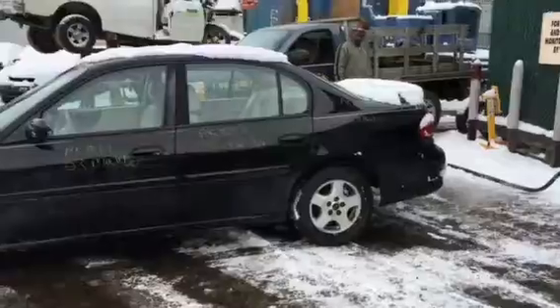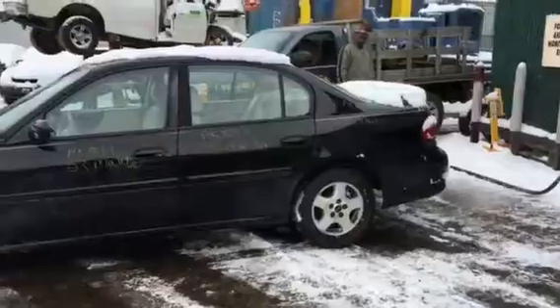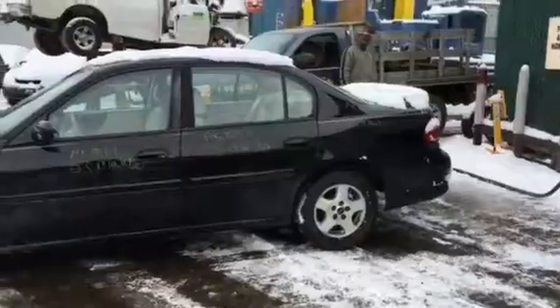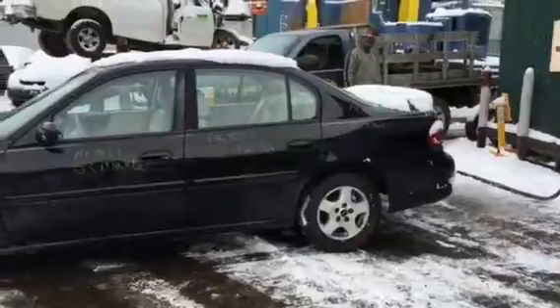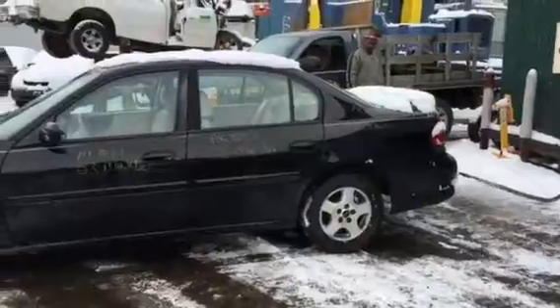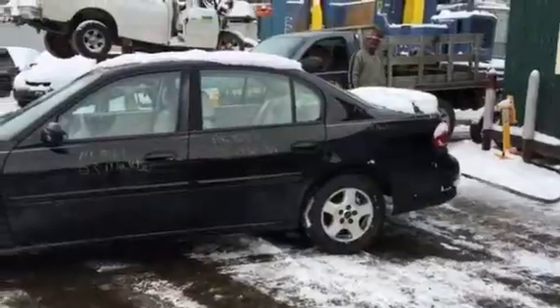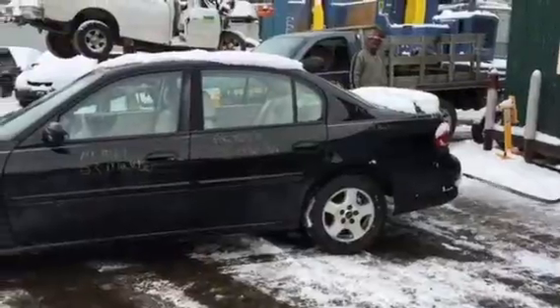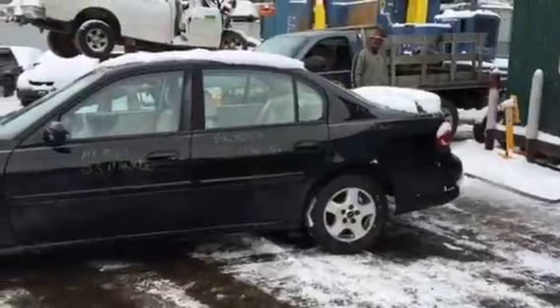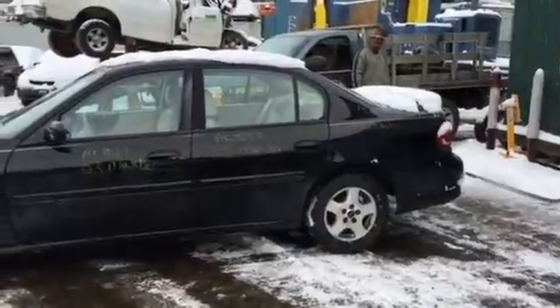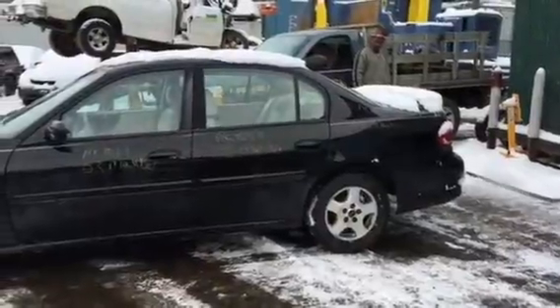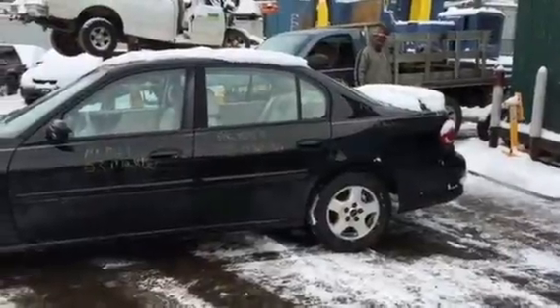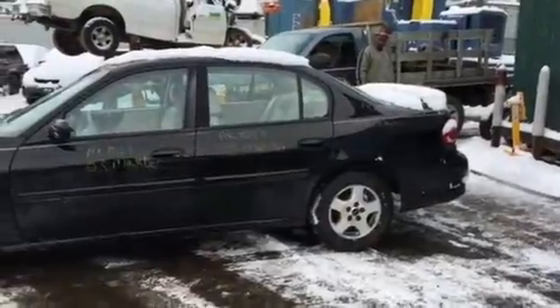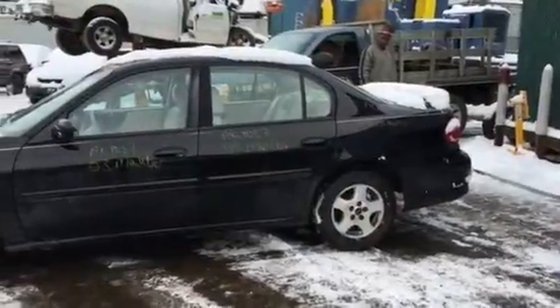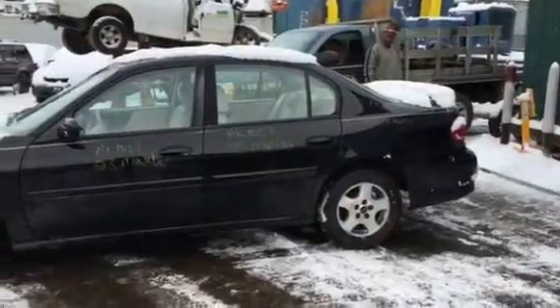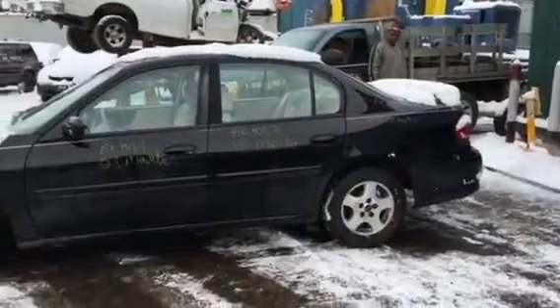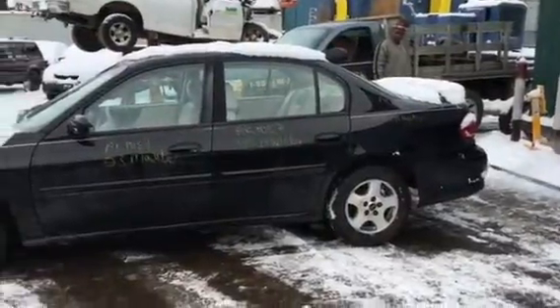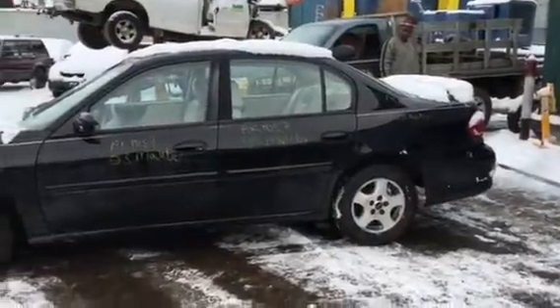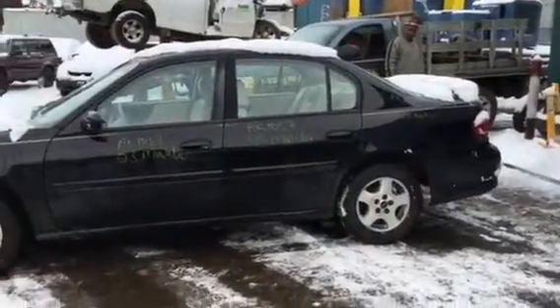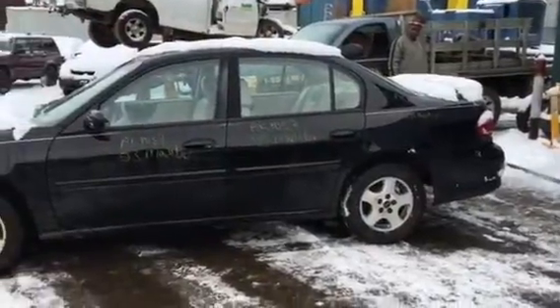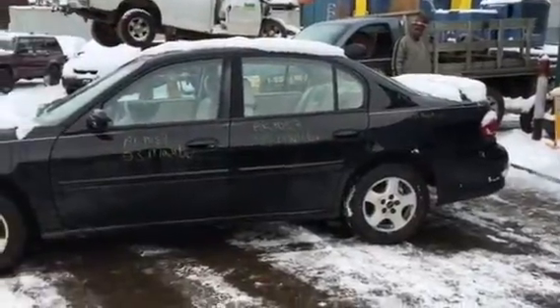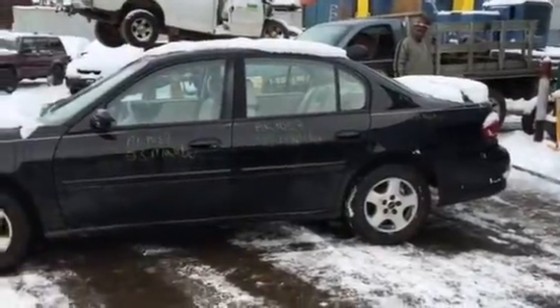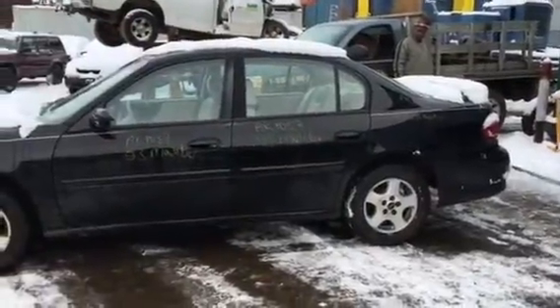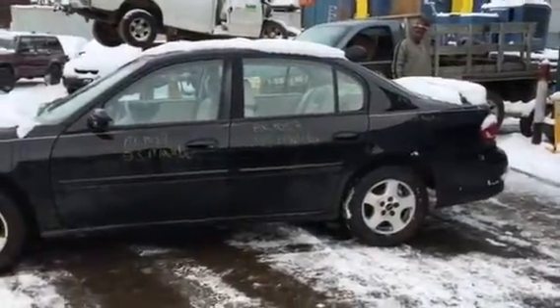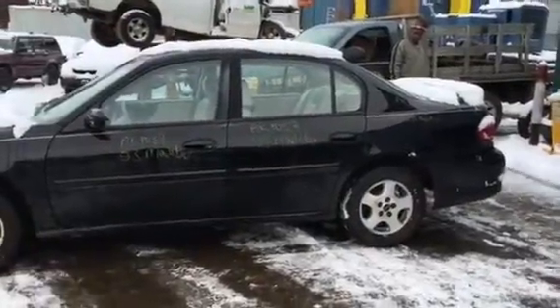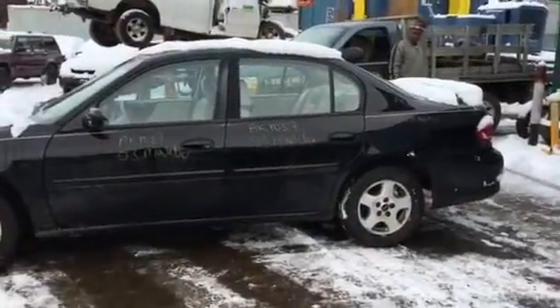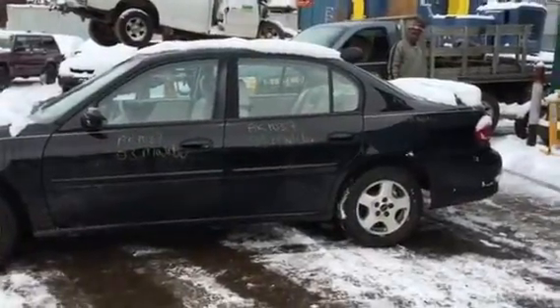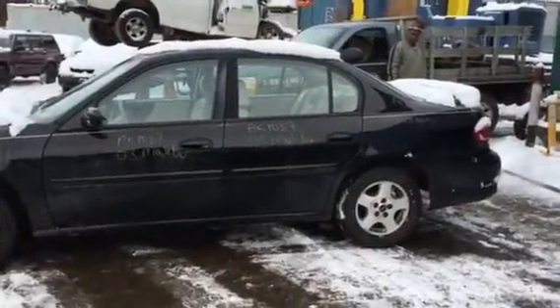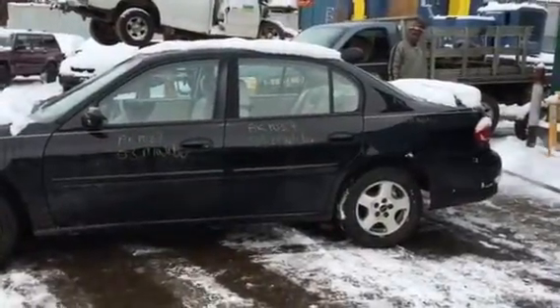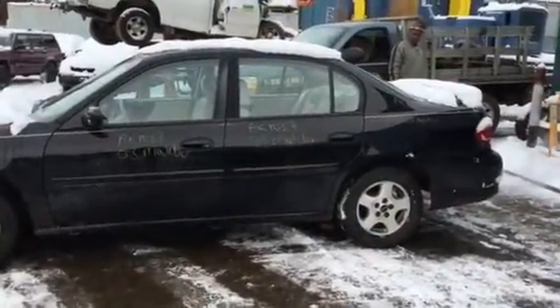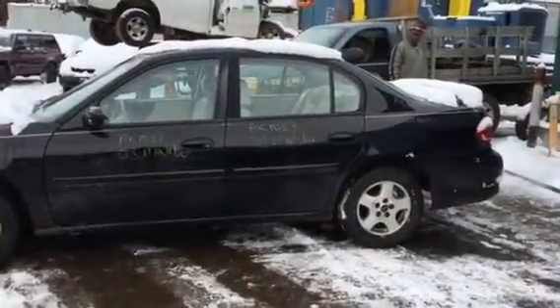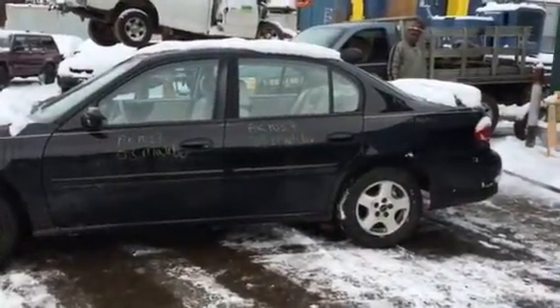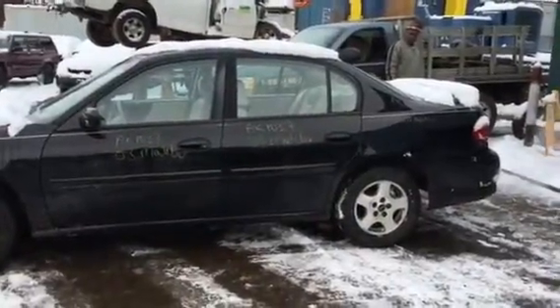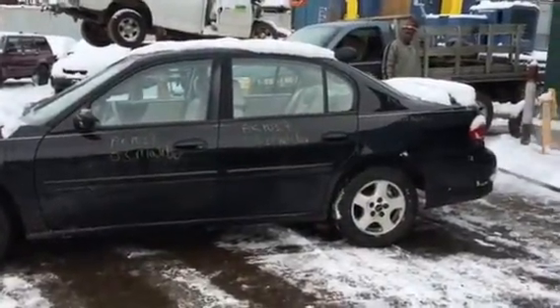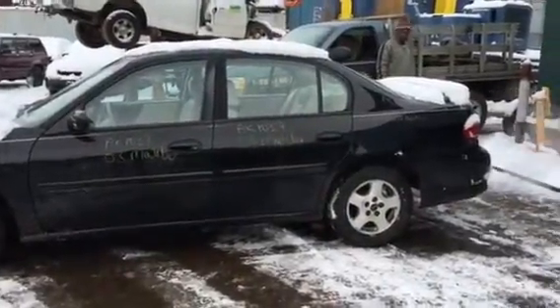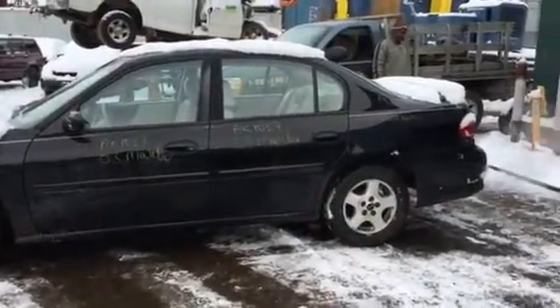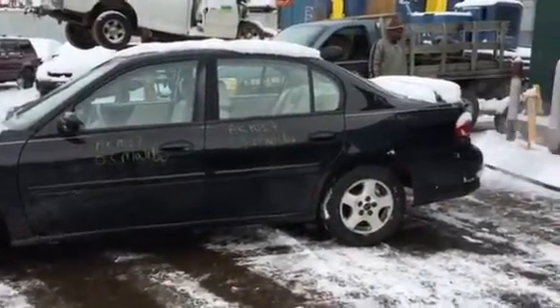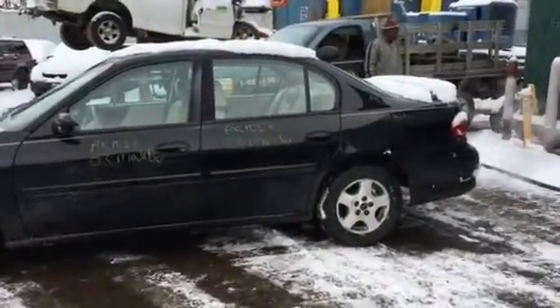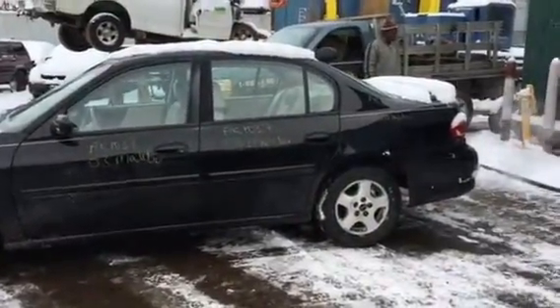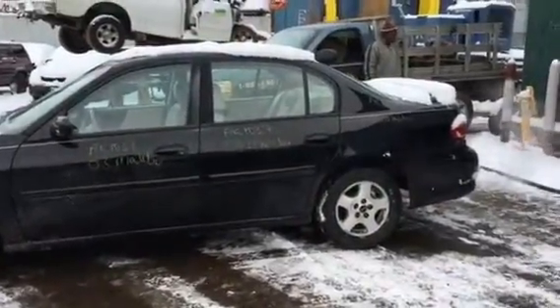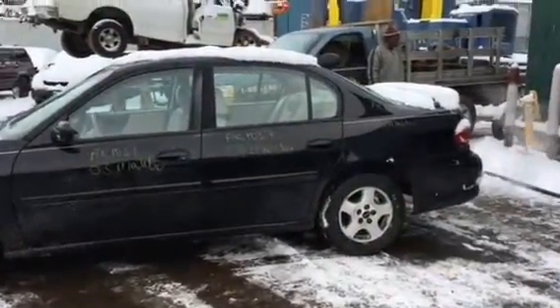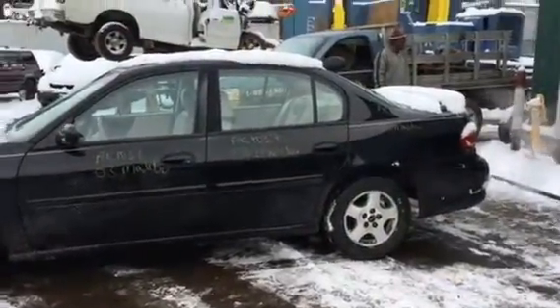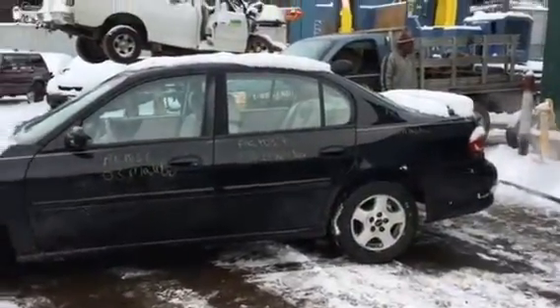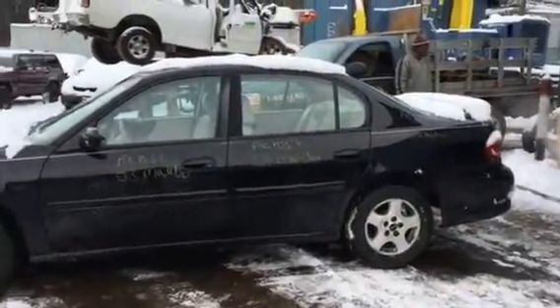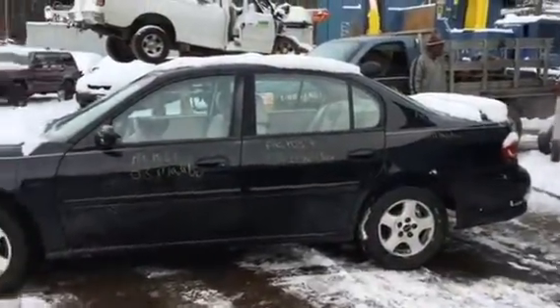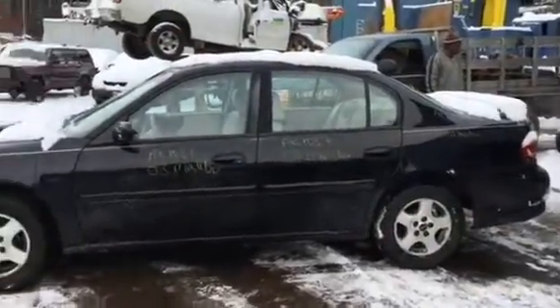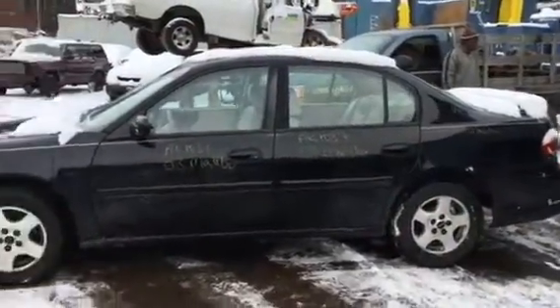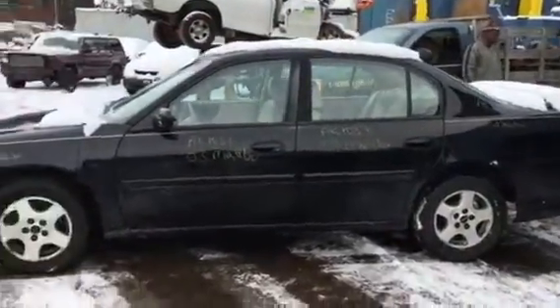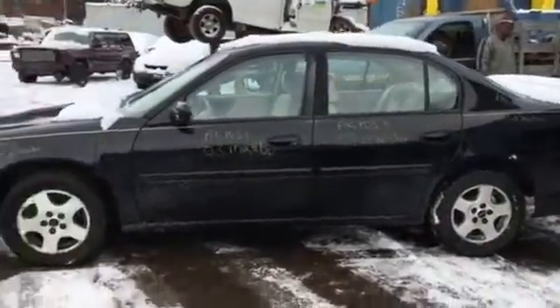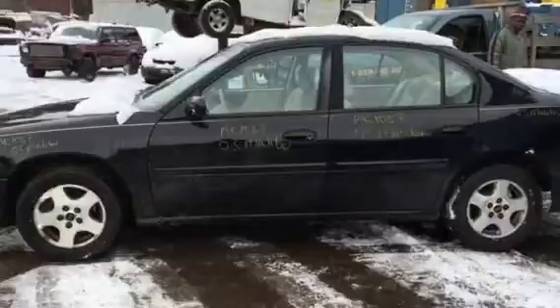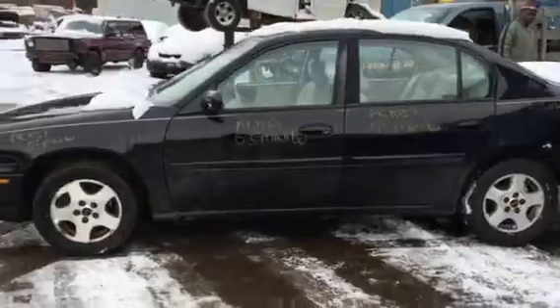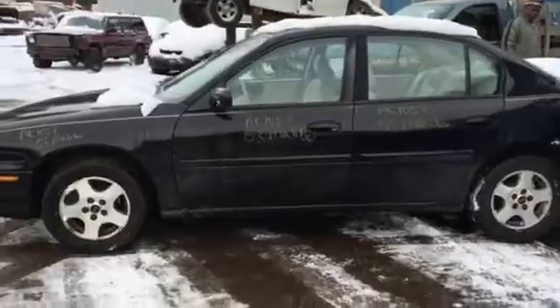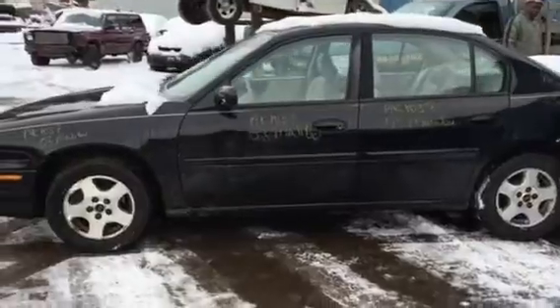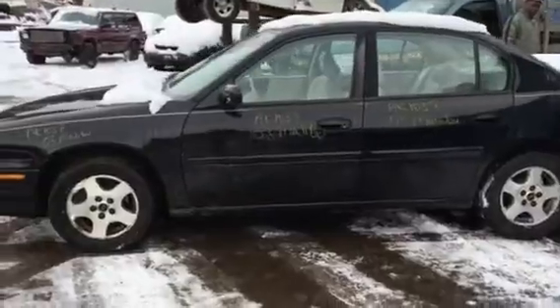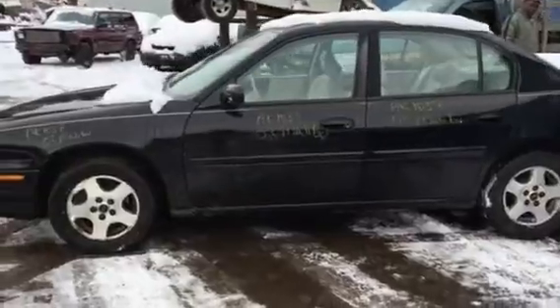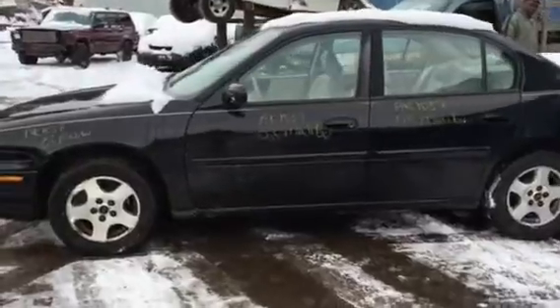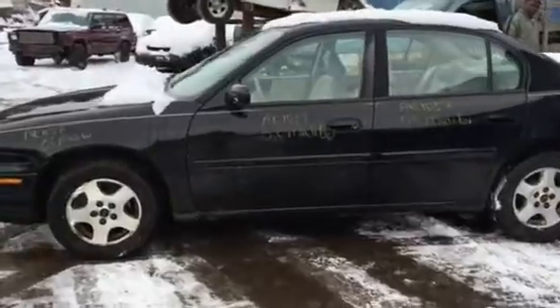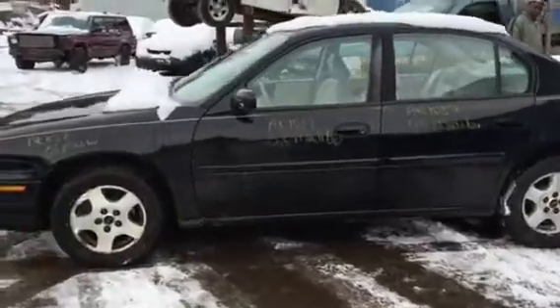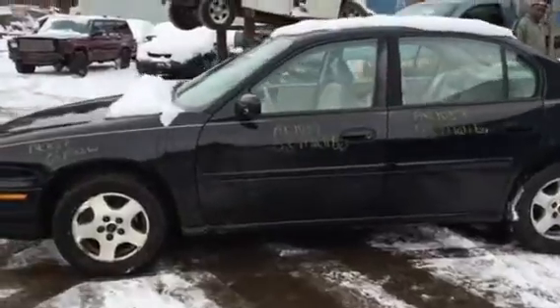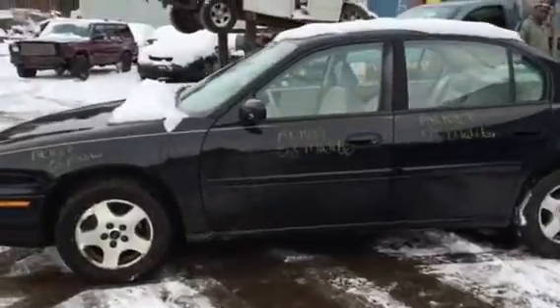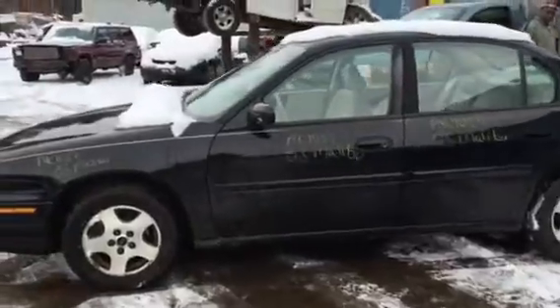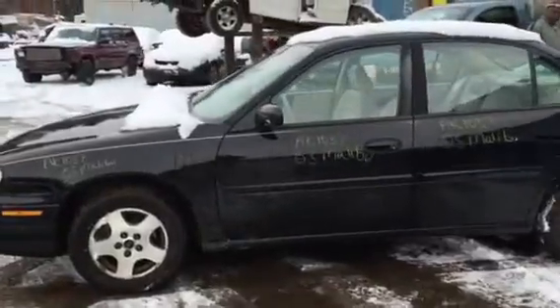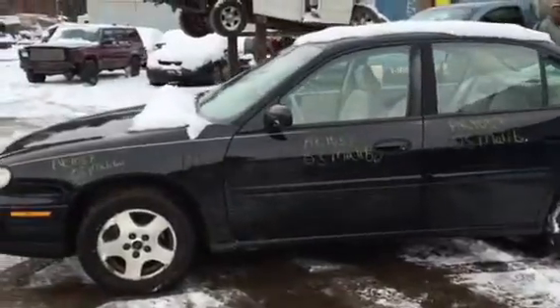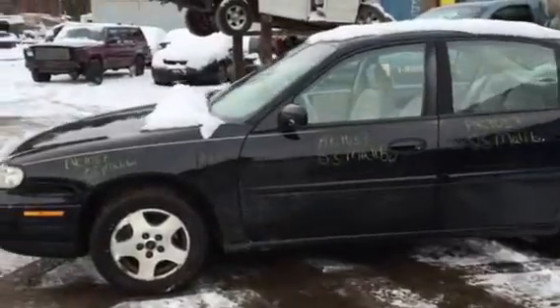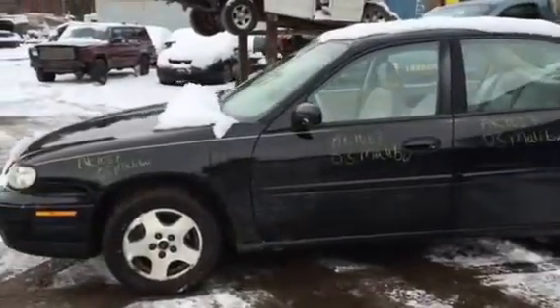A.K. 1037. 2003 Chevy Malibu. It's got 151,000 miles.